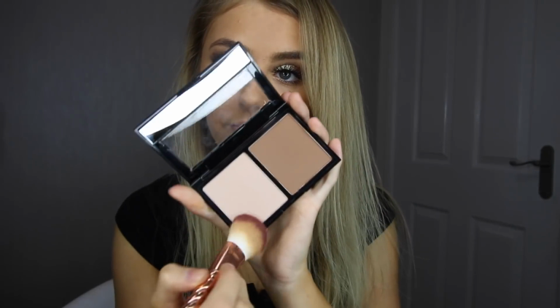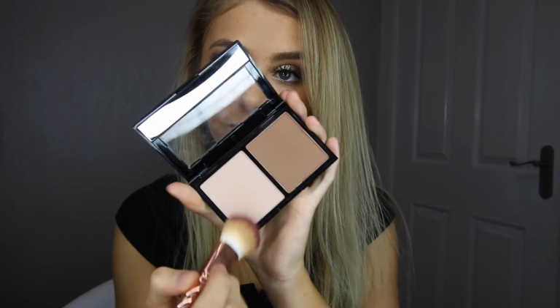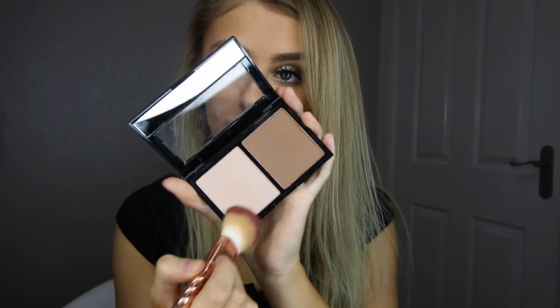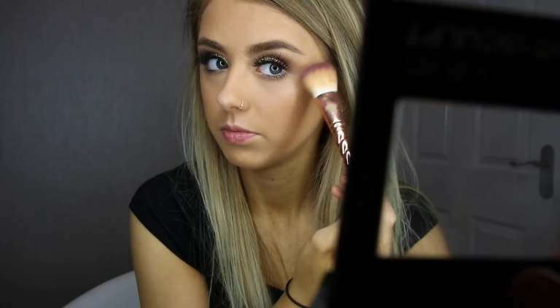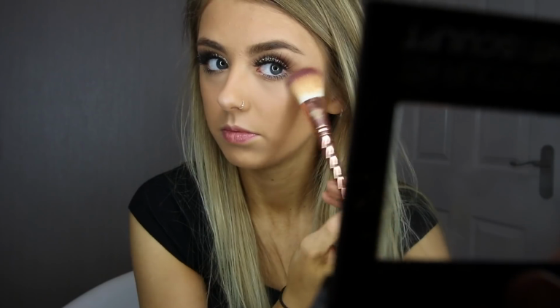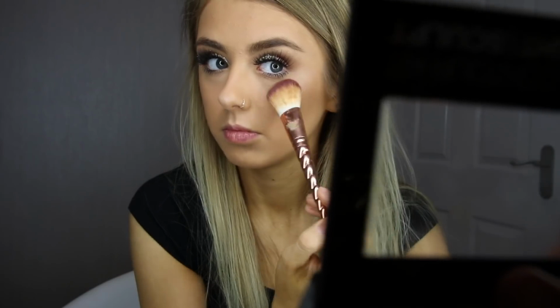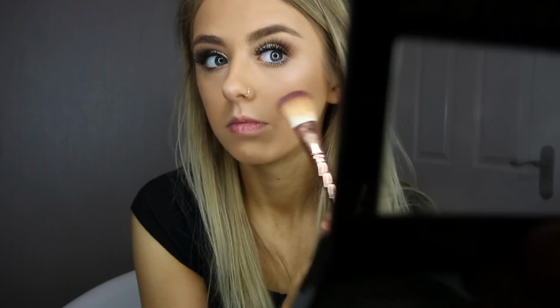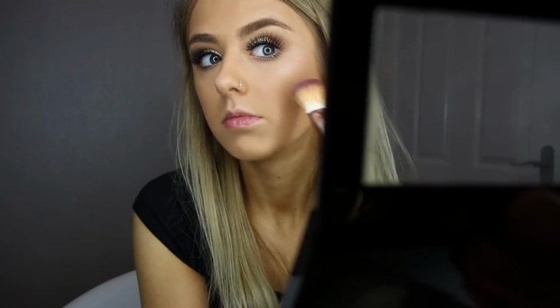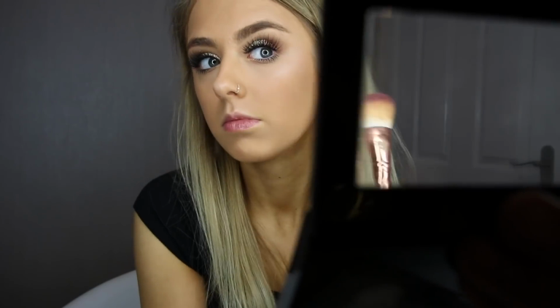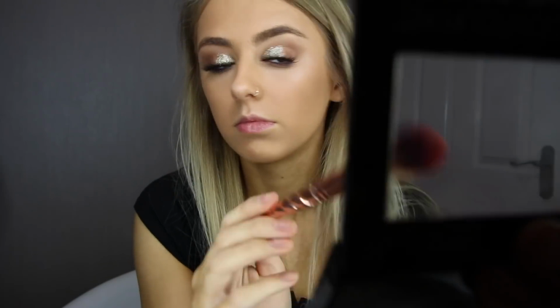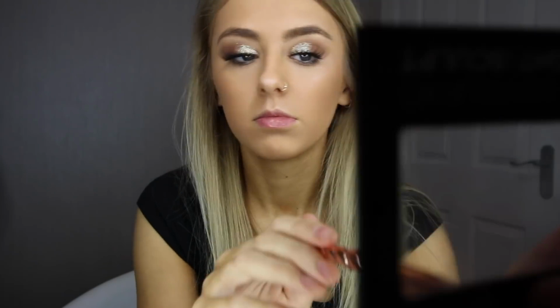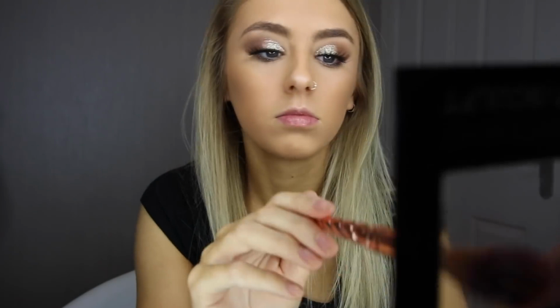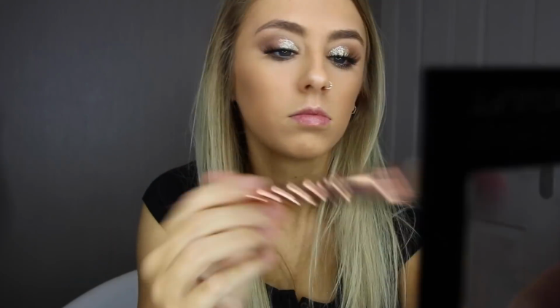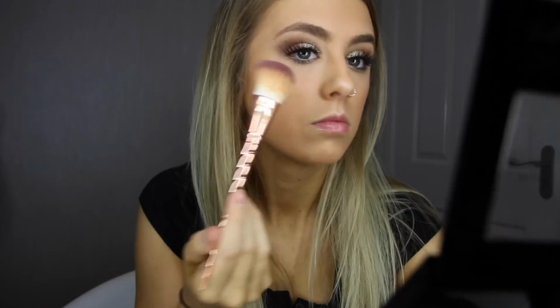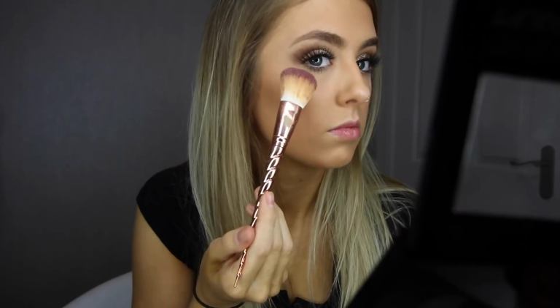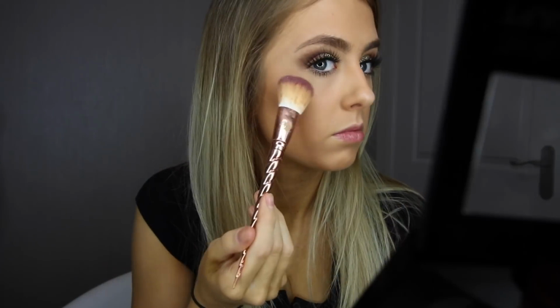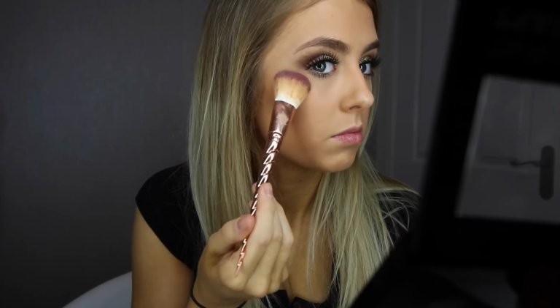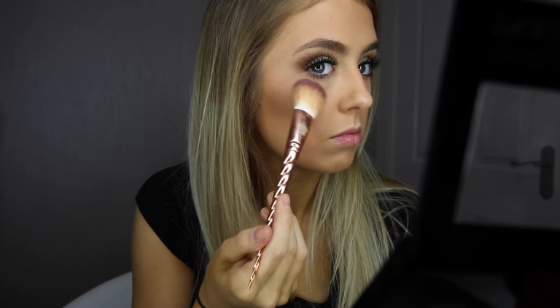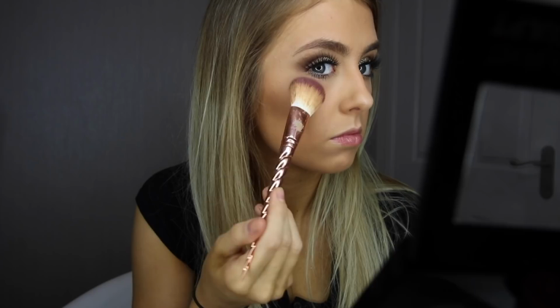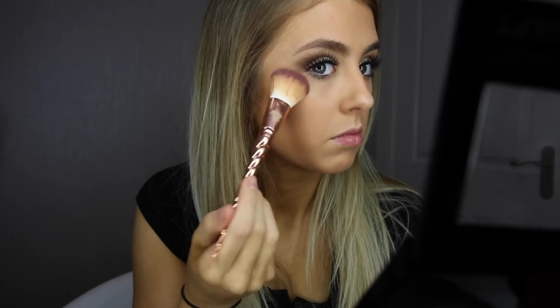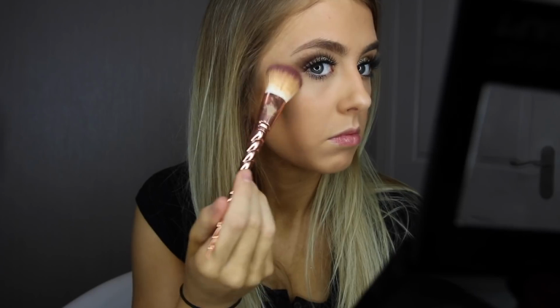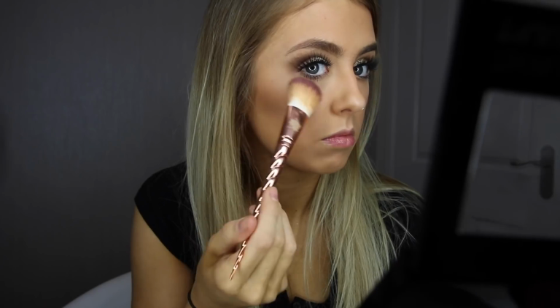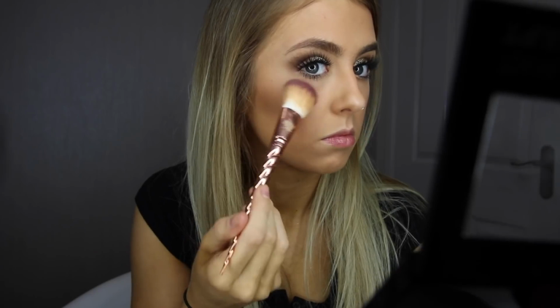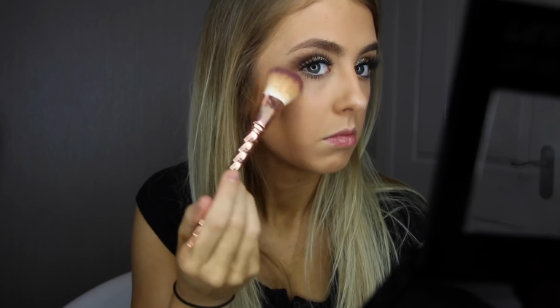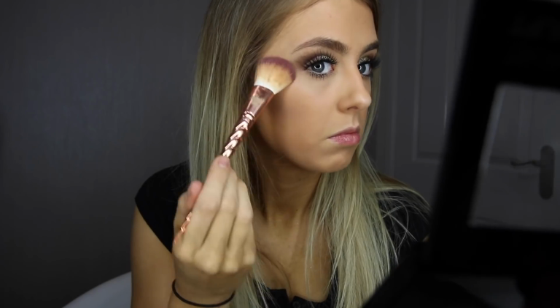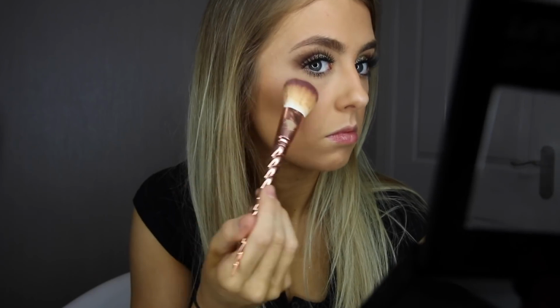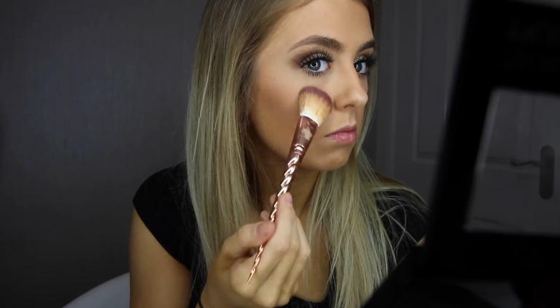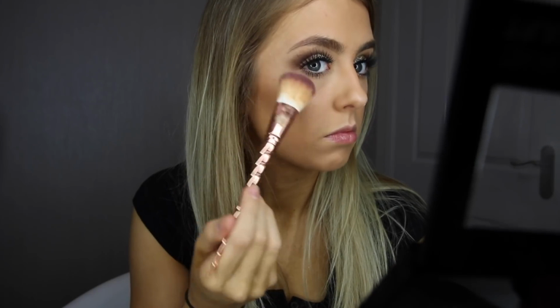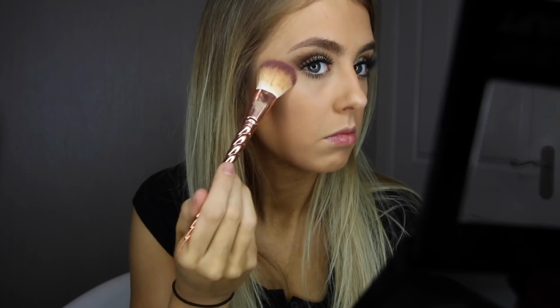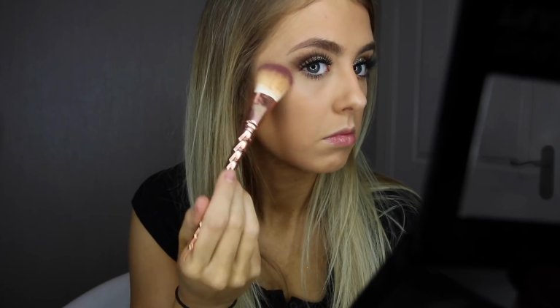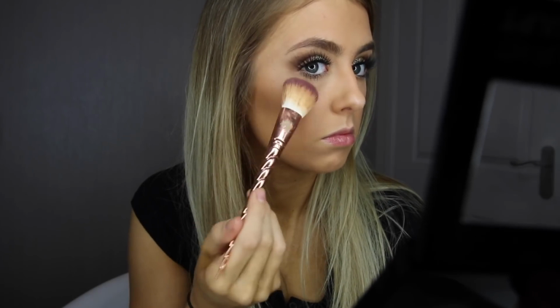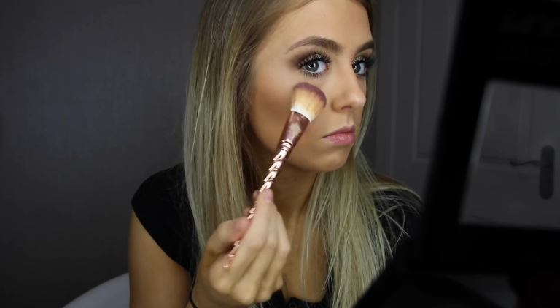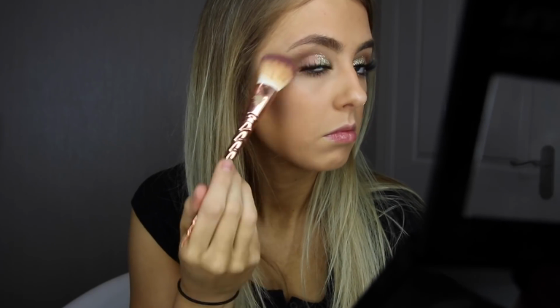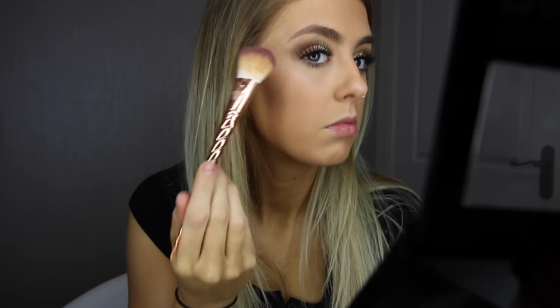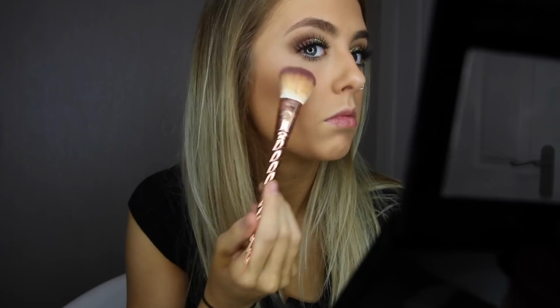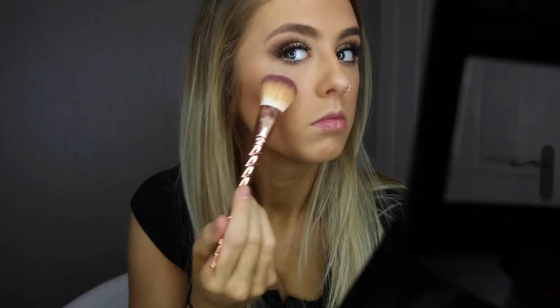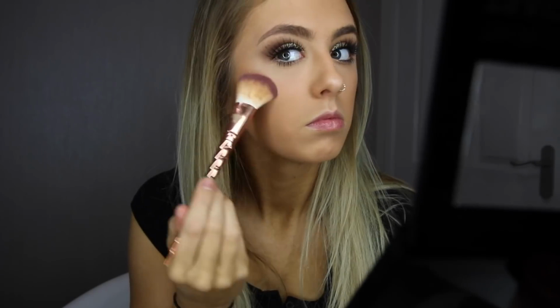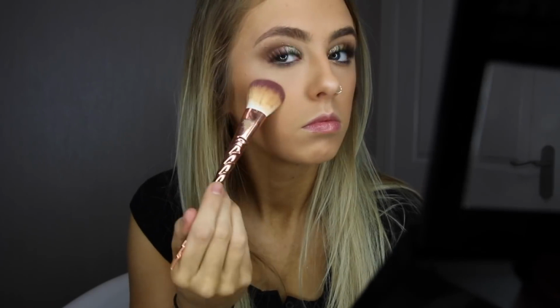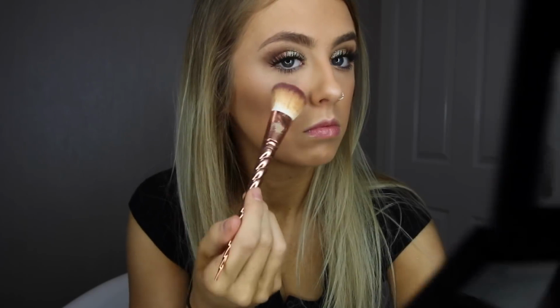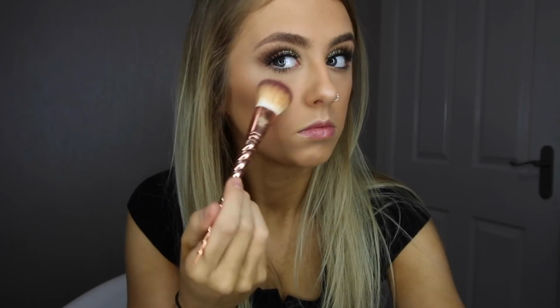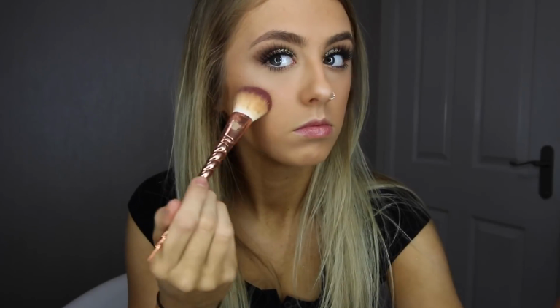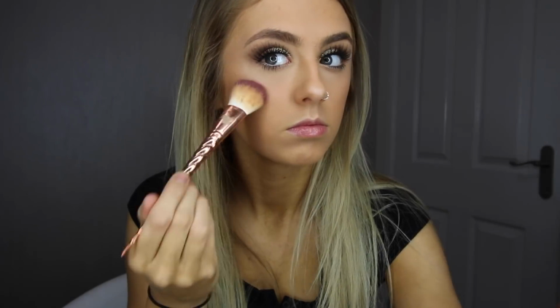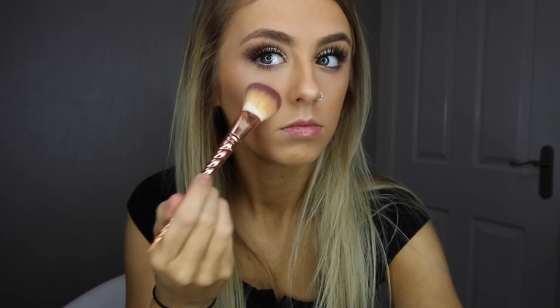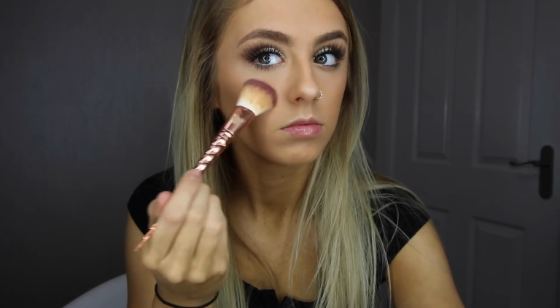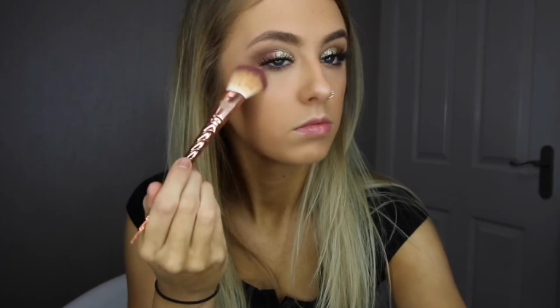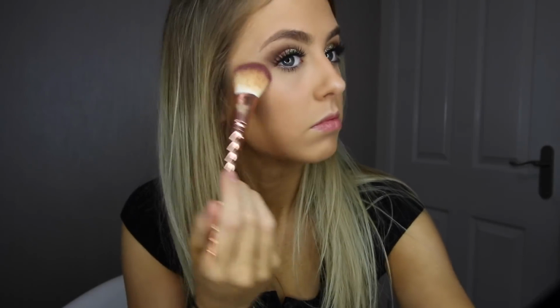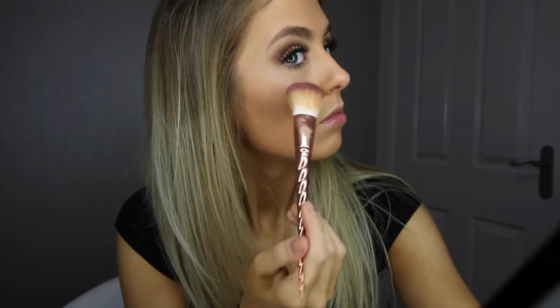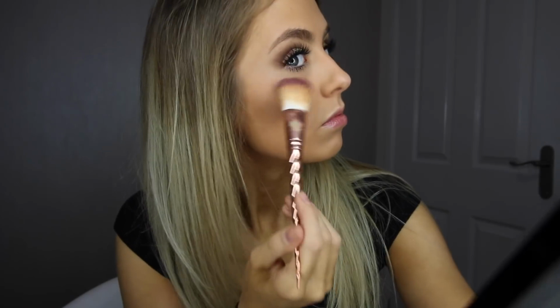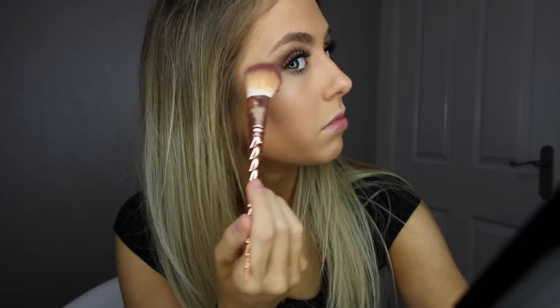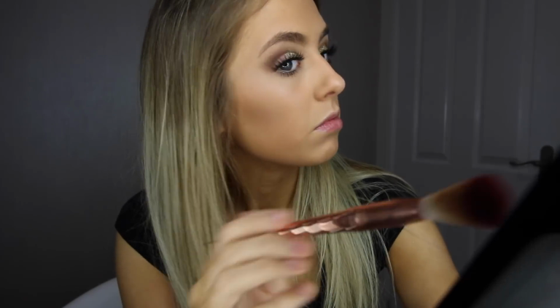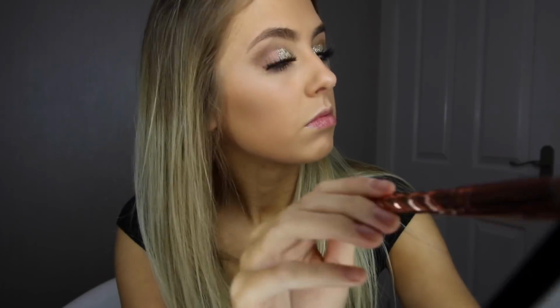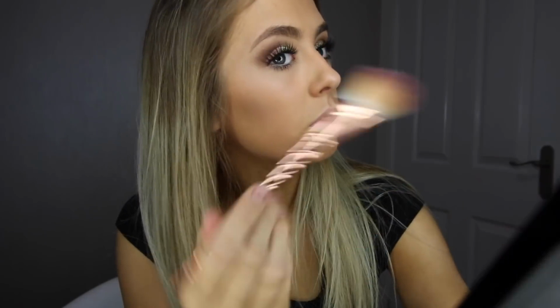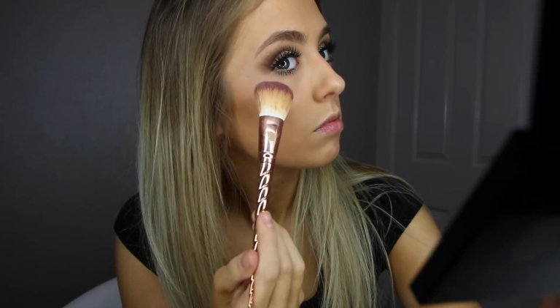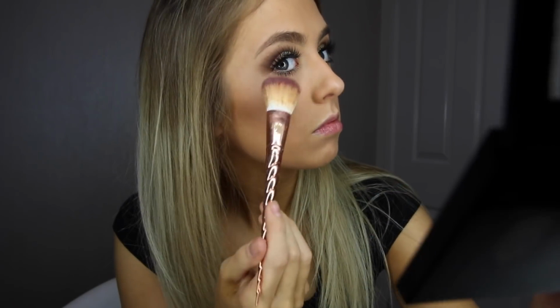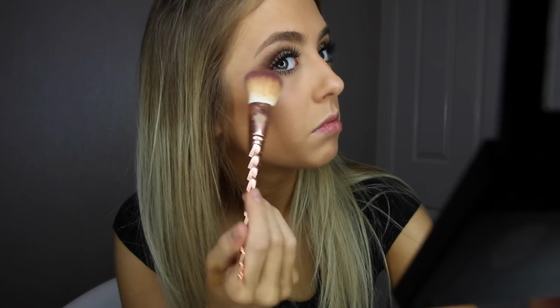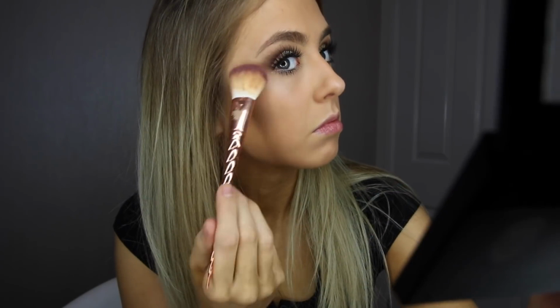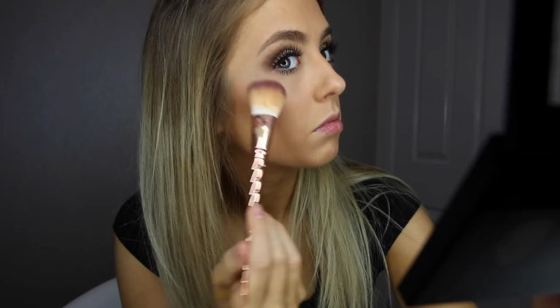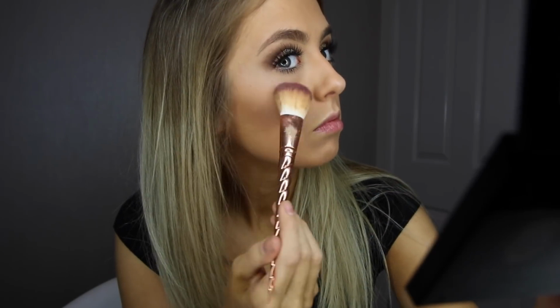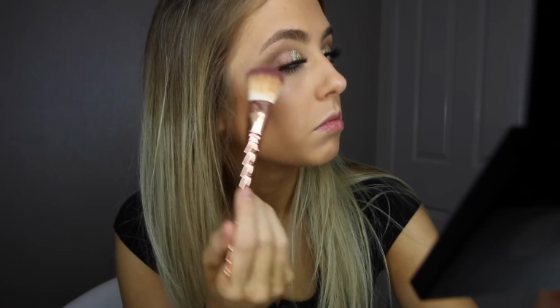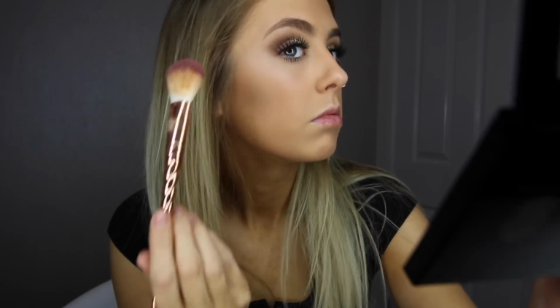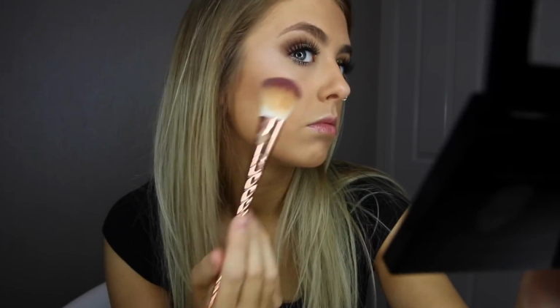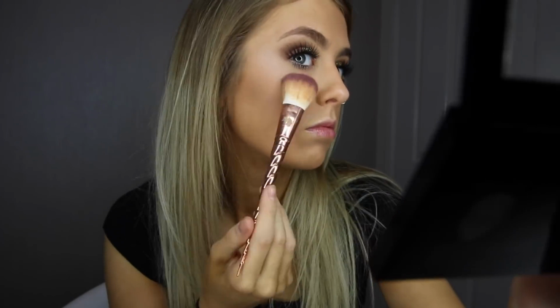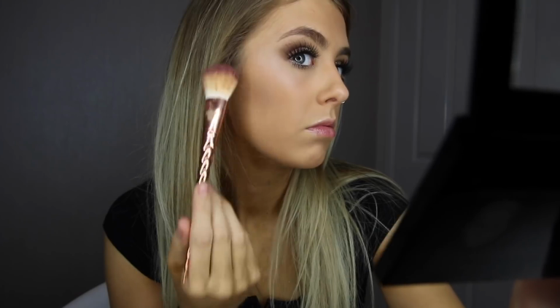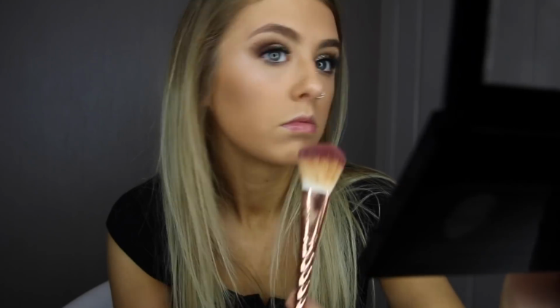Using the same palette, I'm using the highlight shade to highlight above my cheekbones, the tip of my nose, and also my cupid's bow.